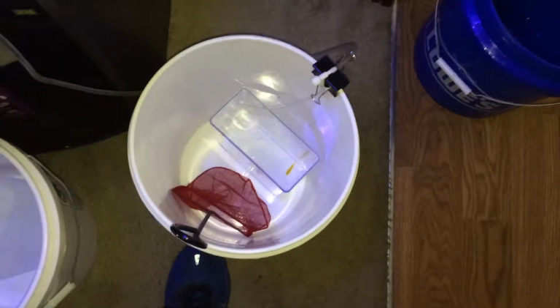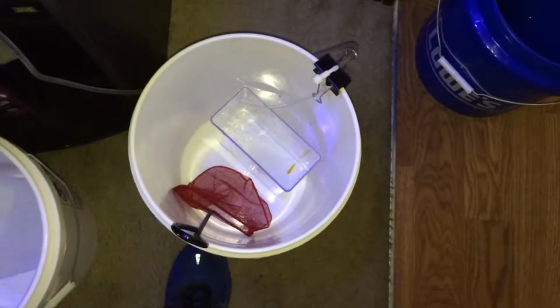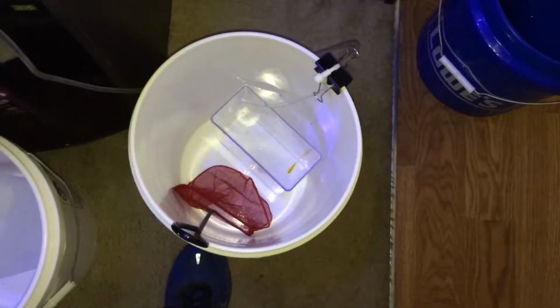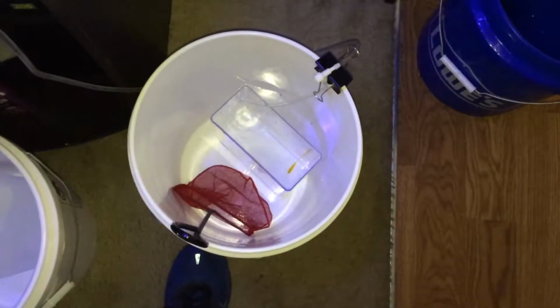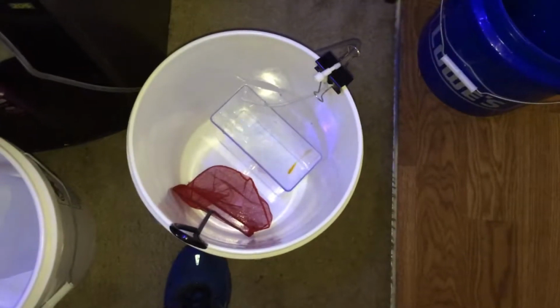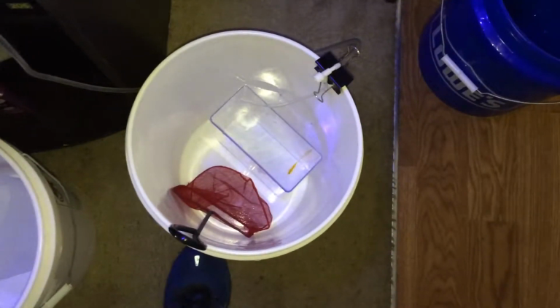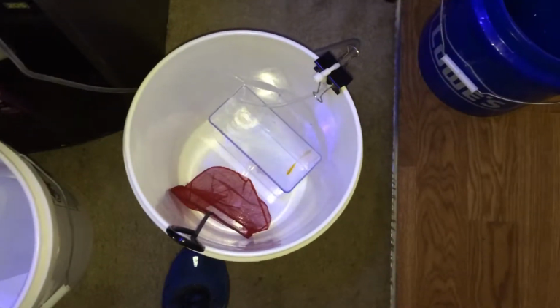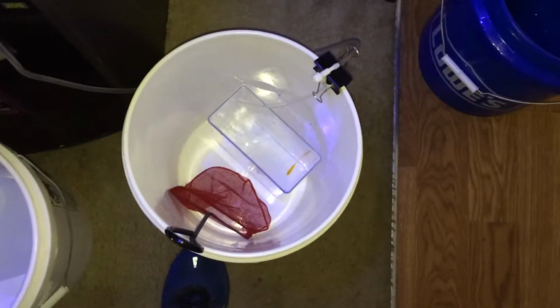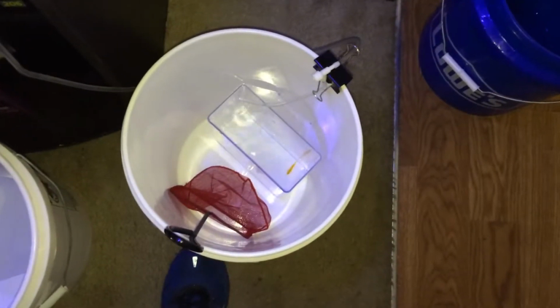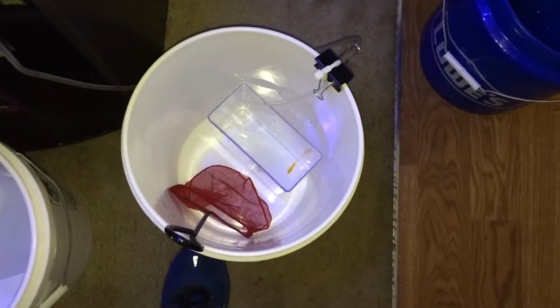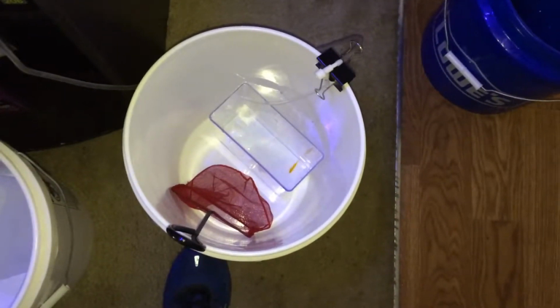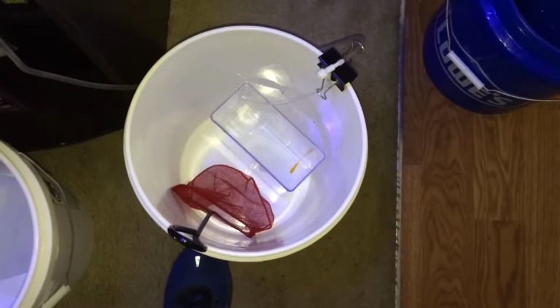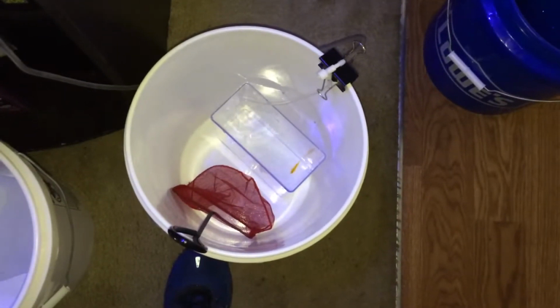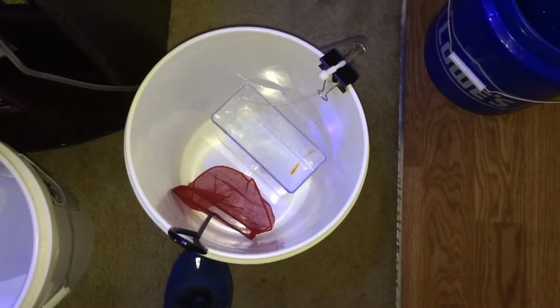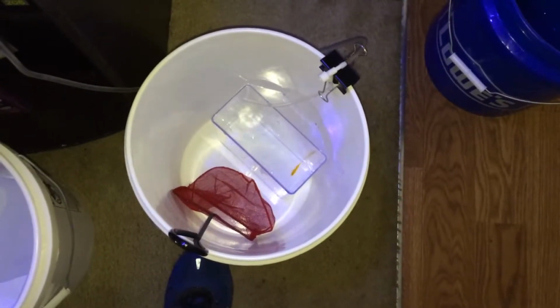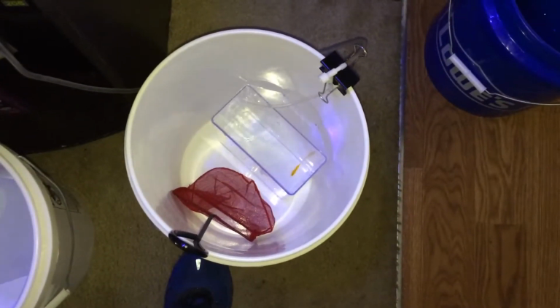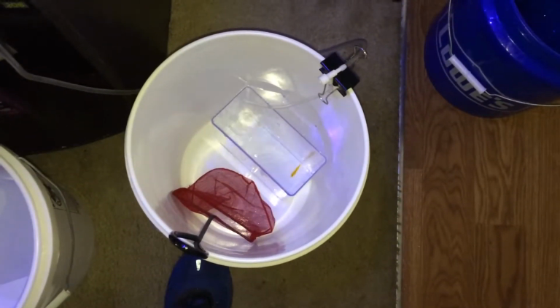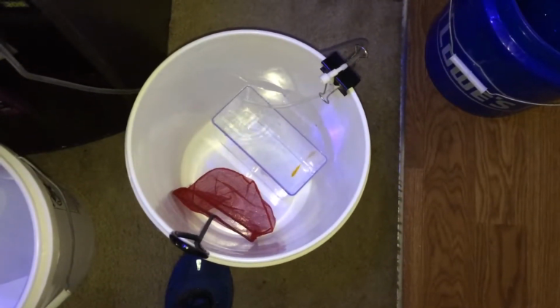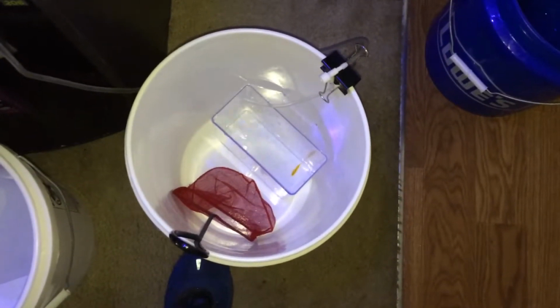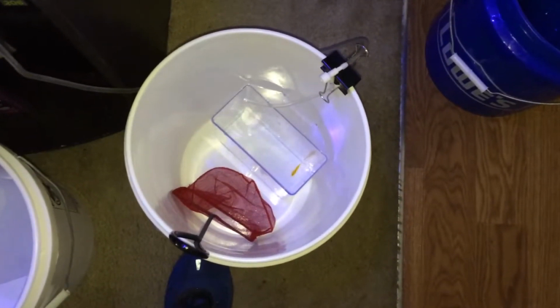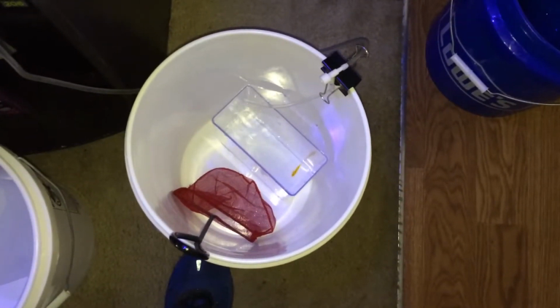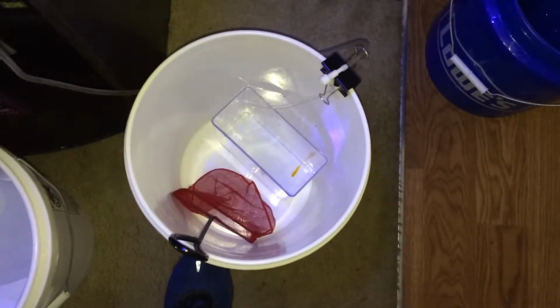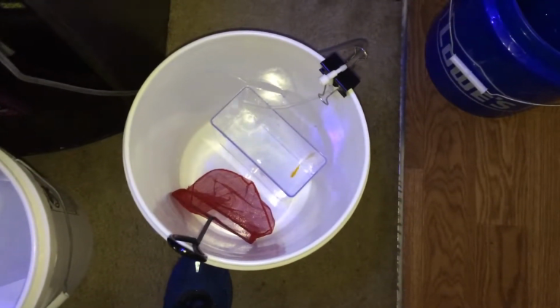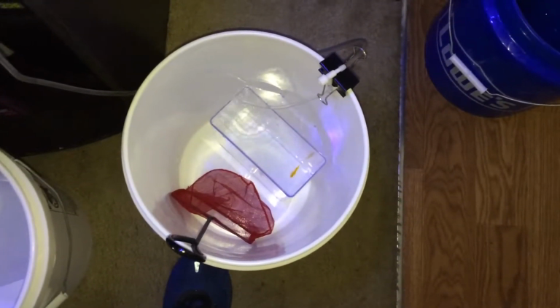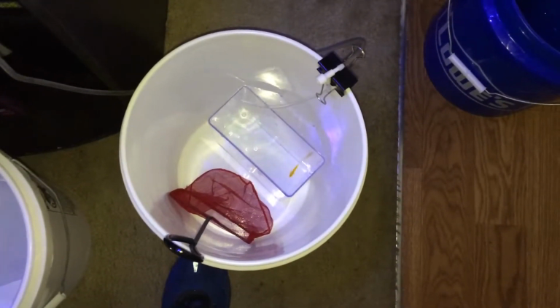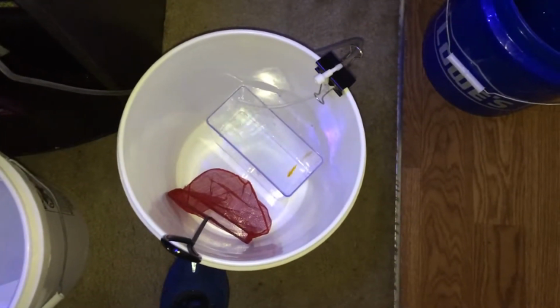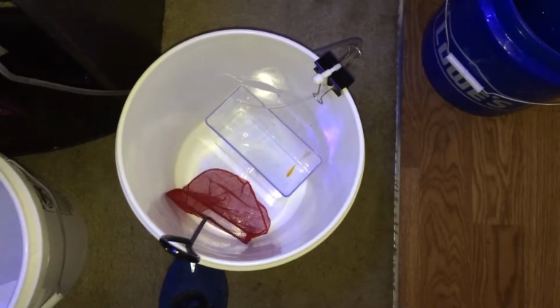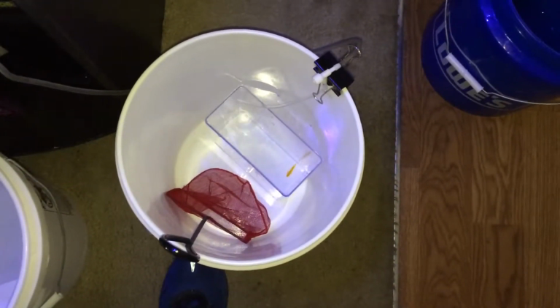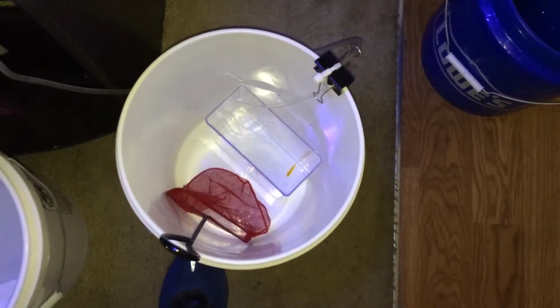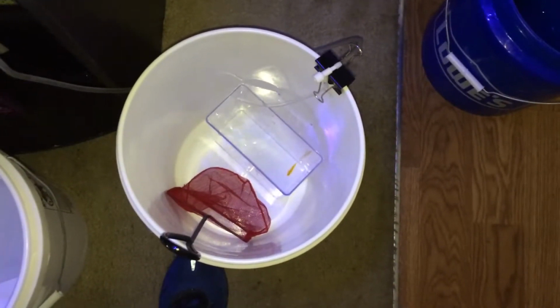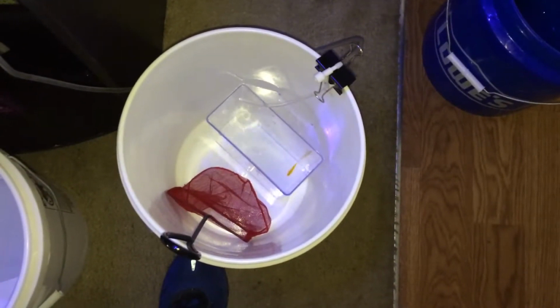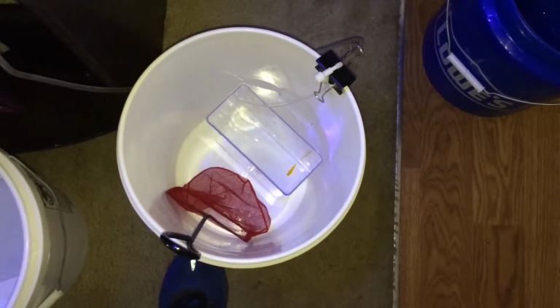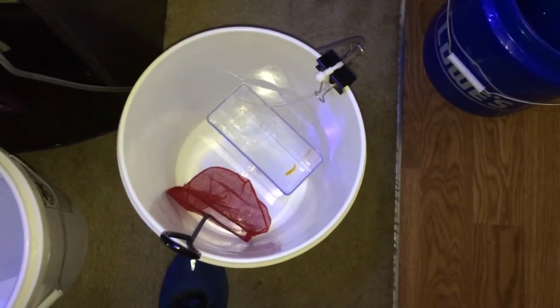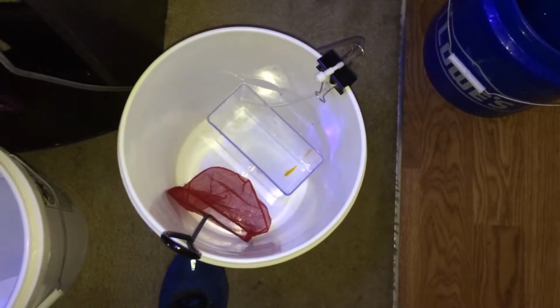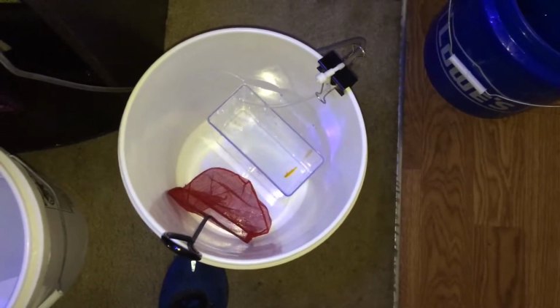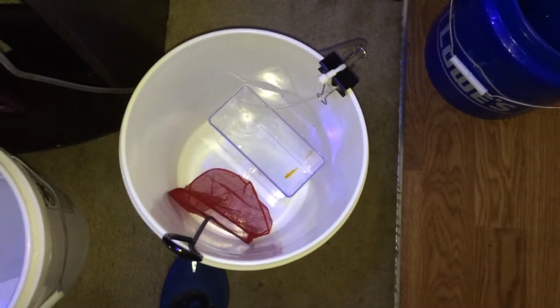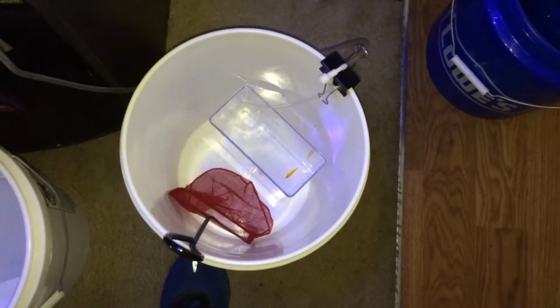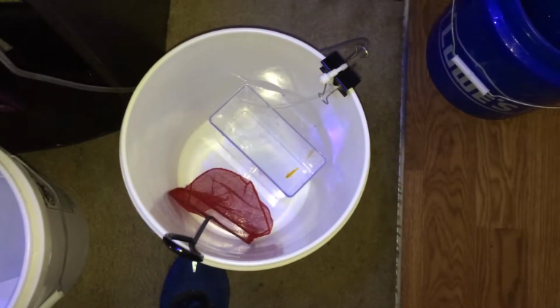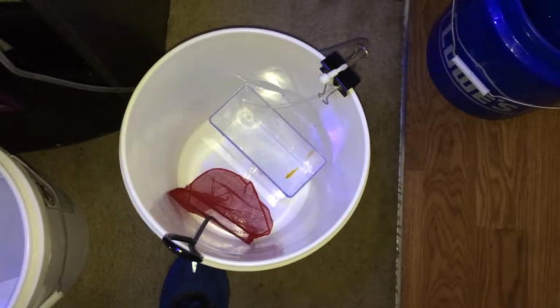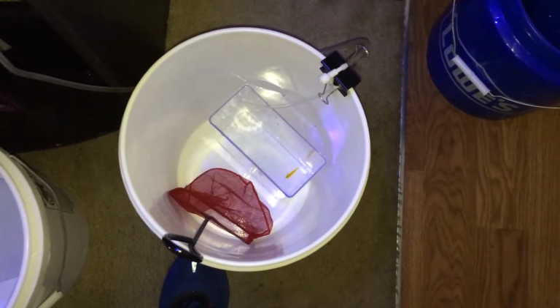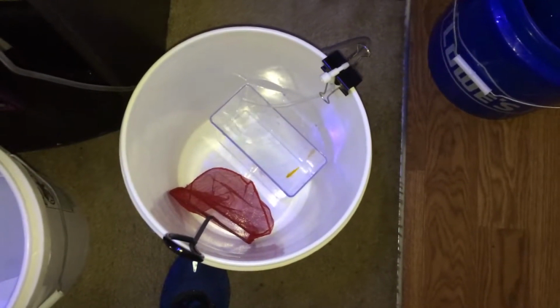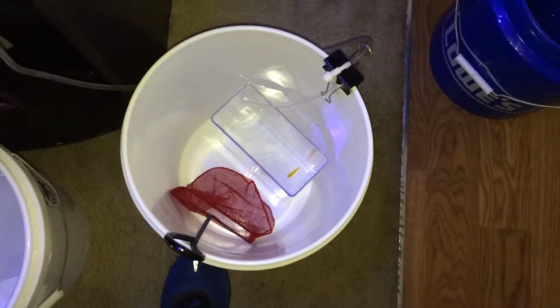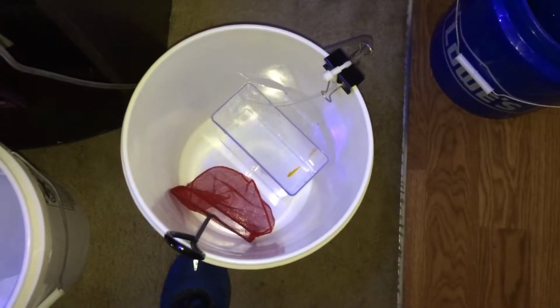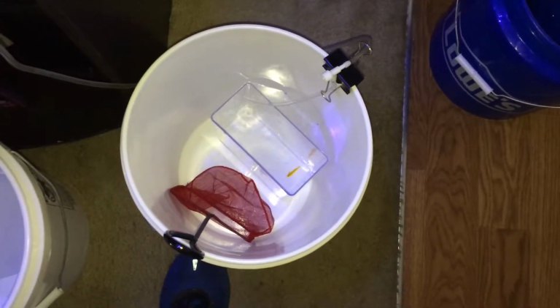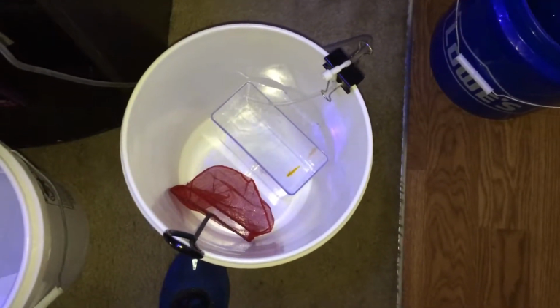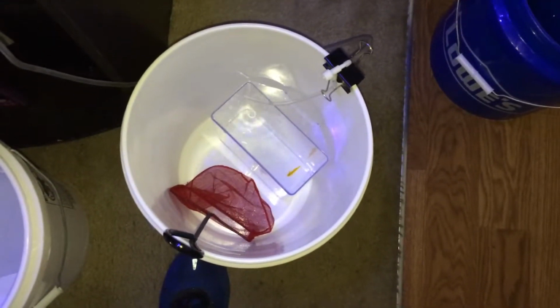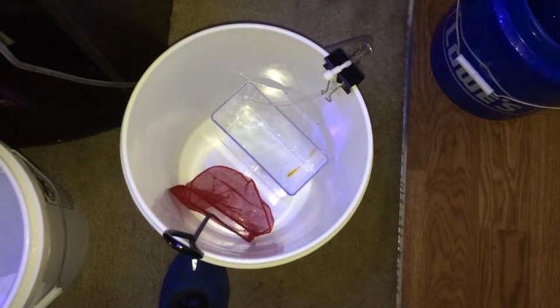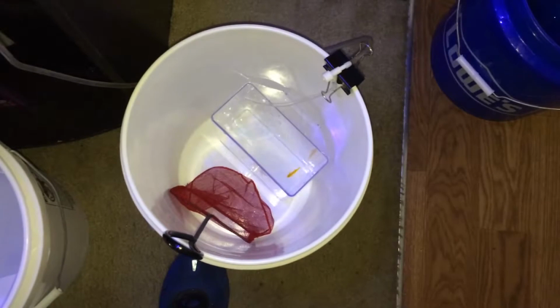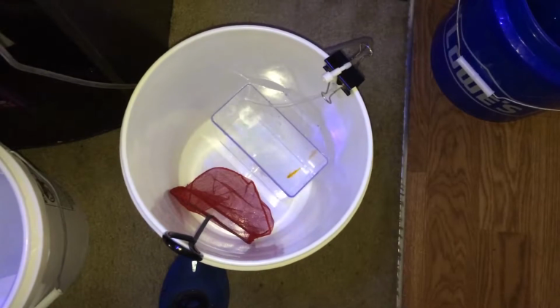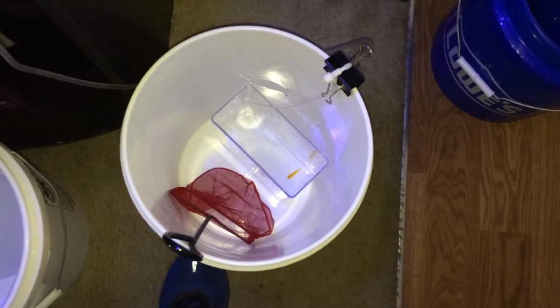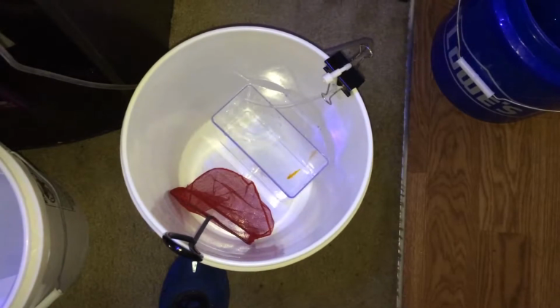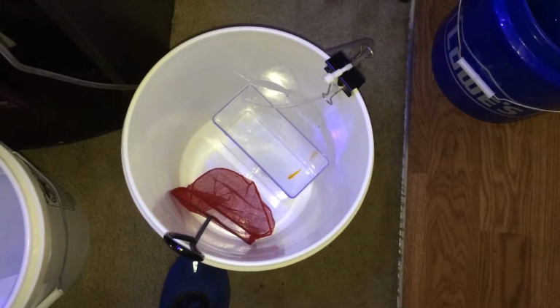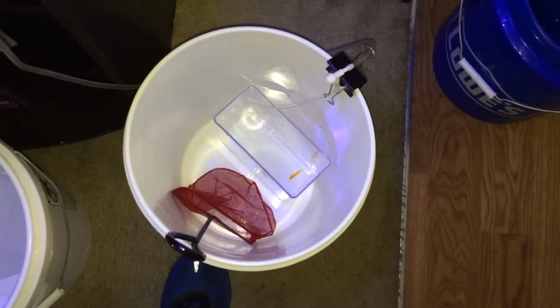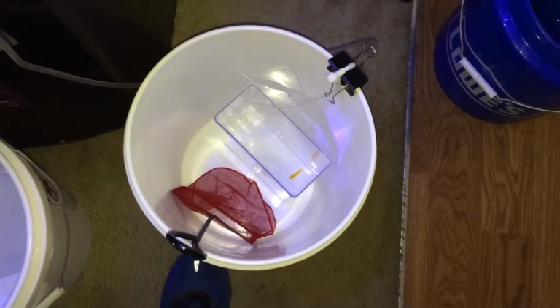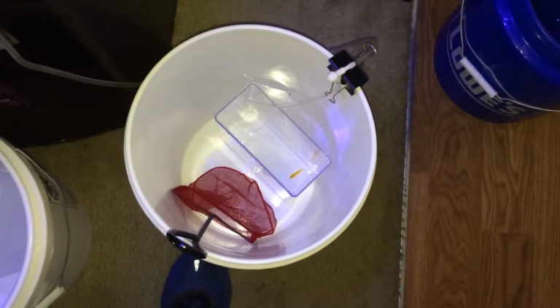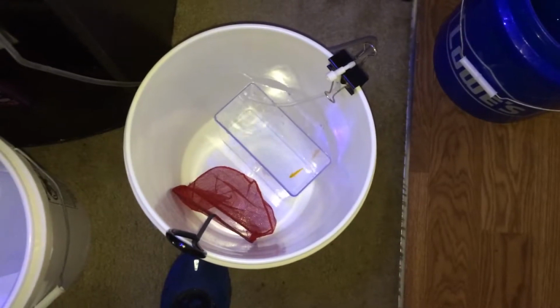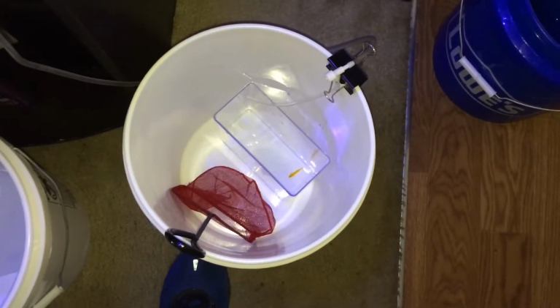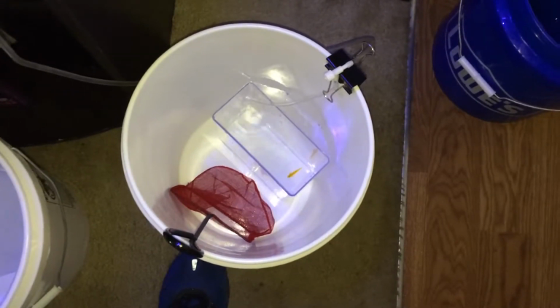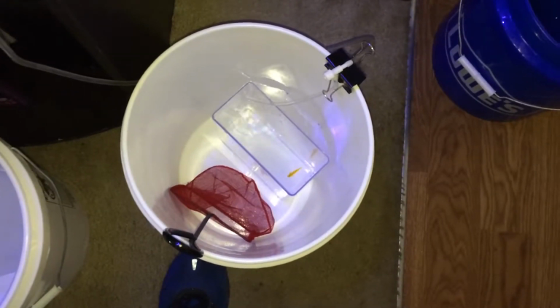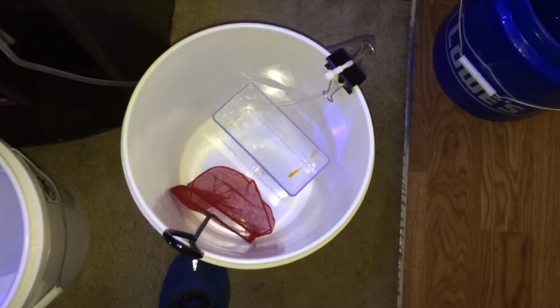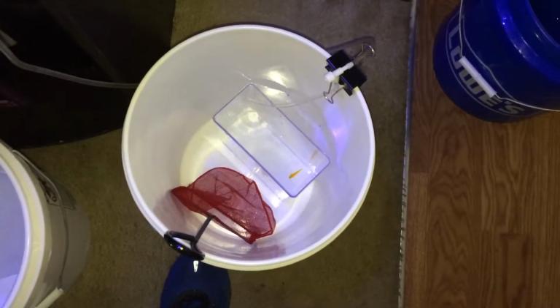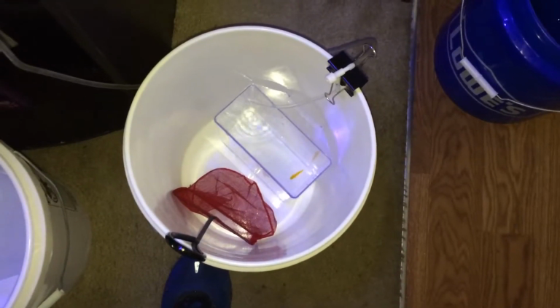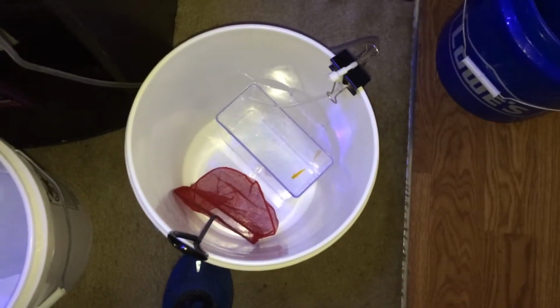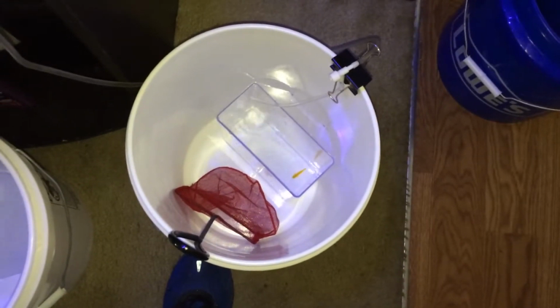Hey YouTube, how y'all doing out there? This is Scott. I am adding two new fish to my aquarium.